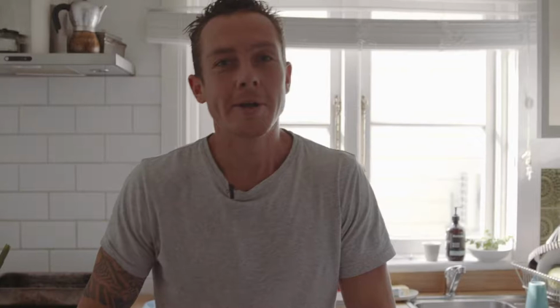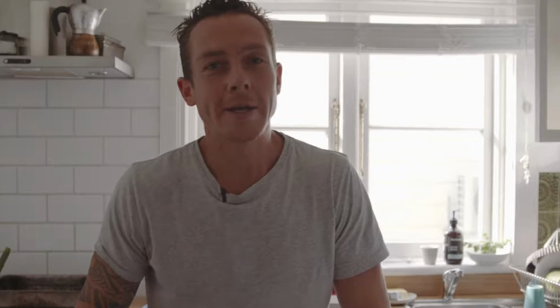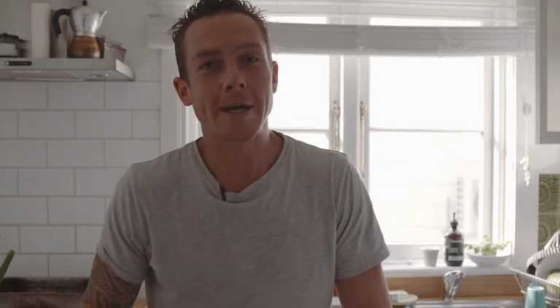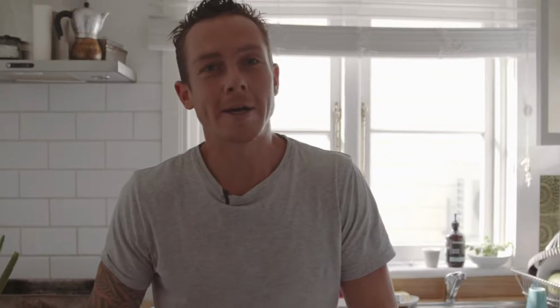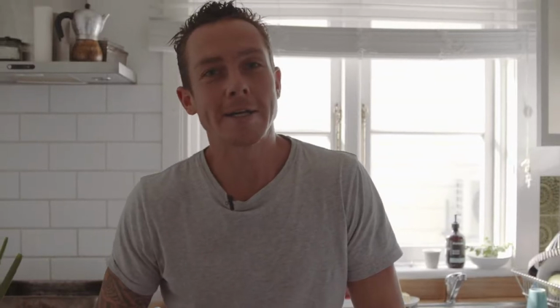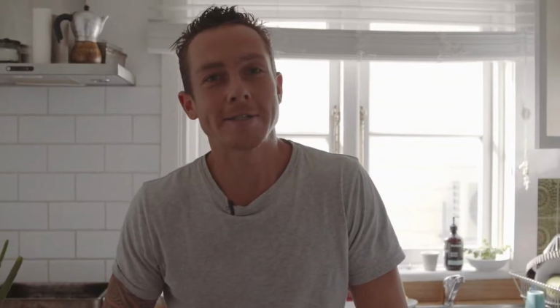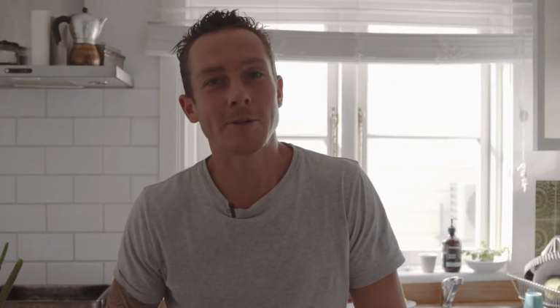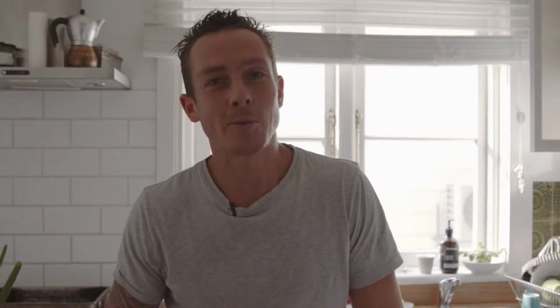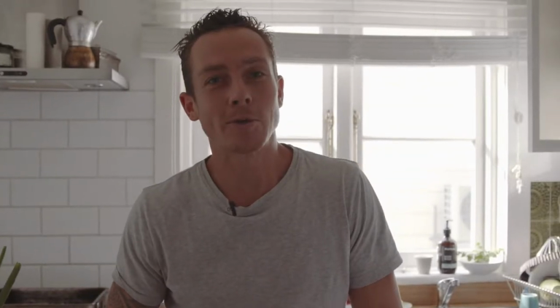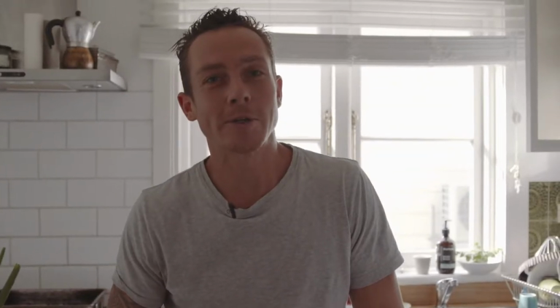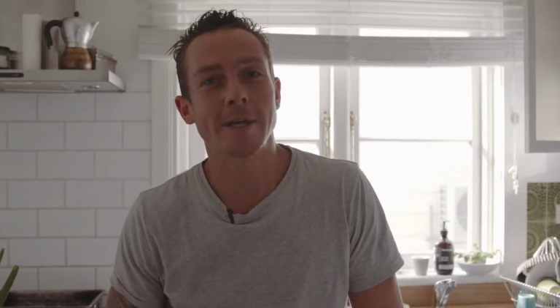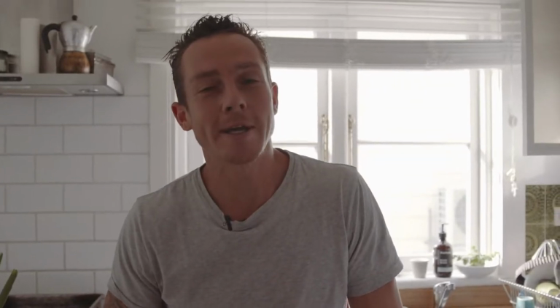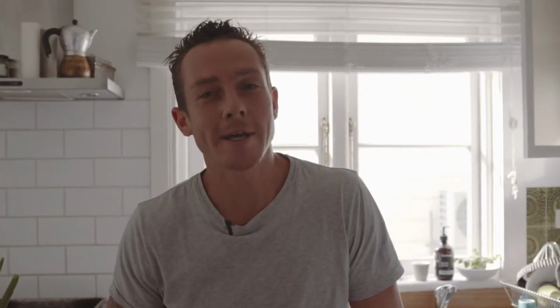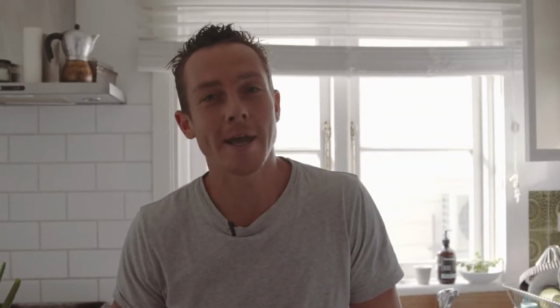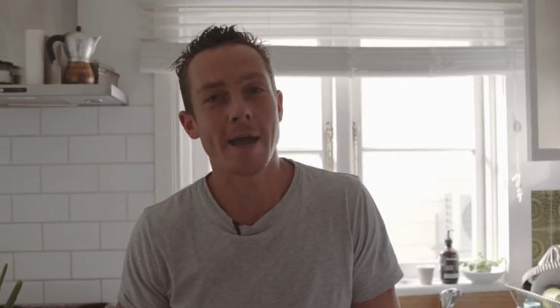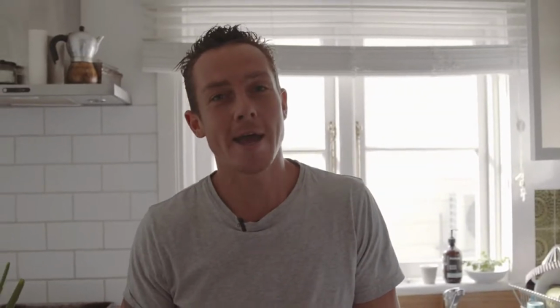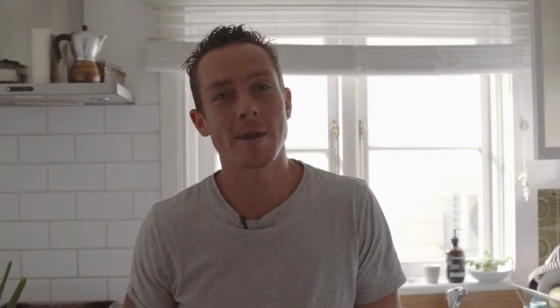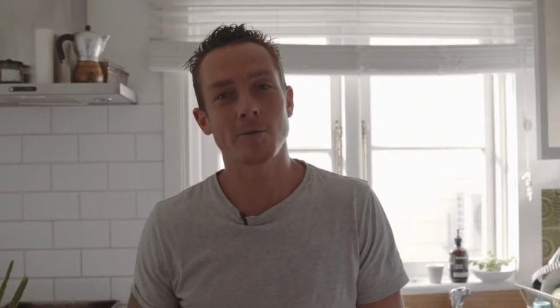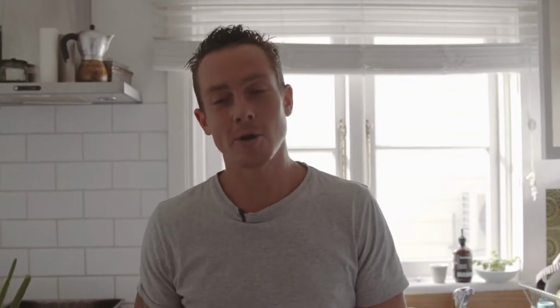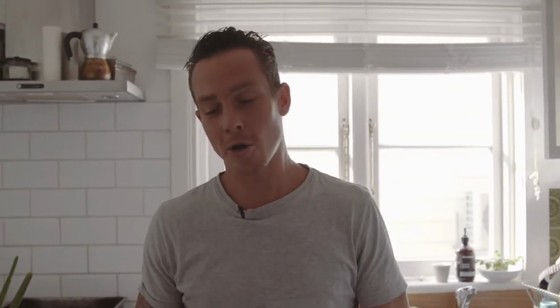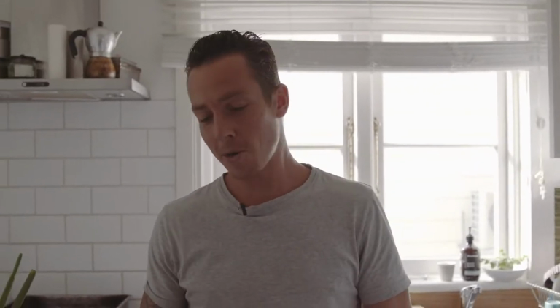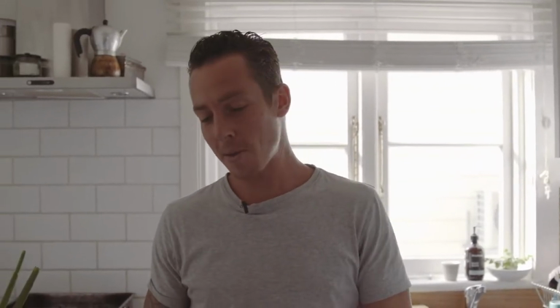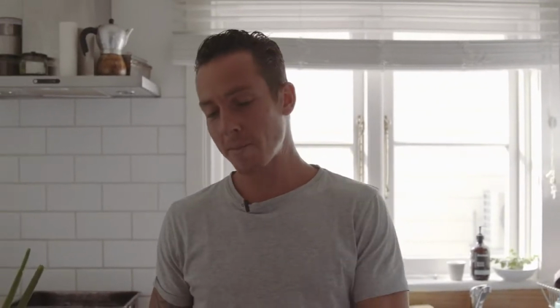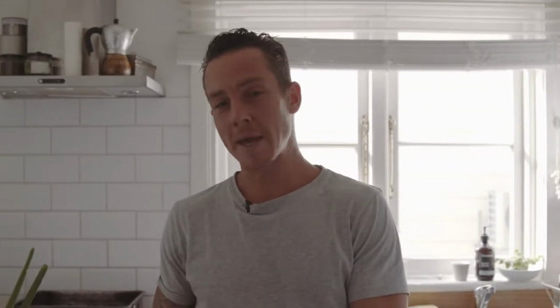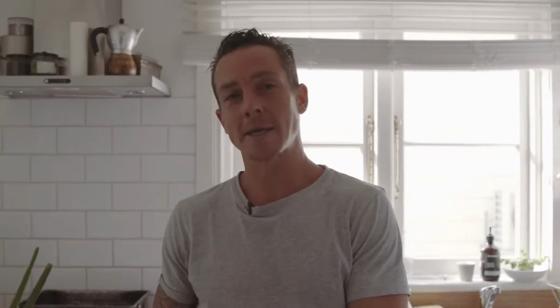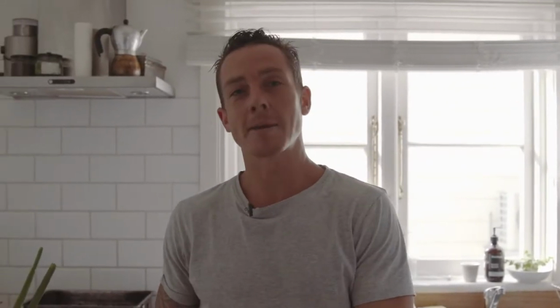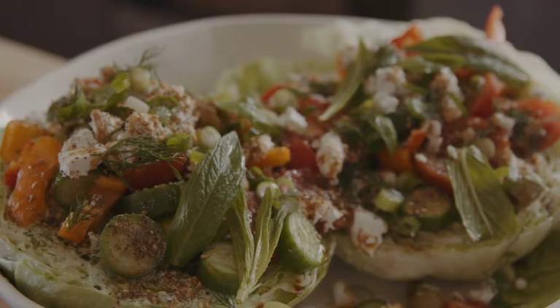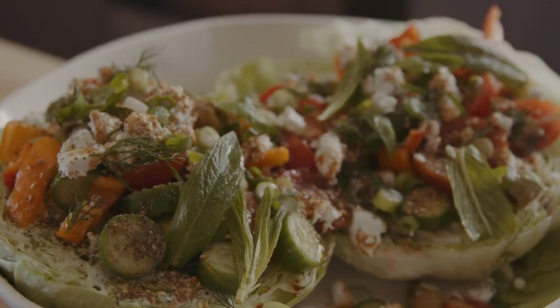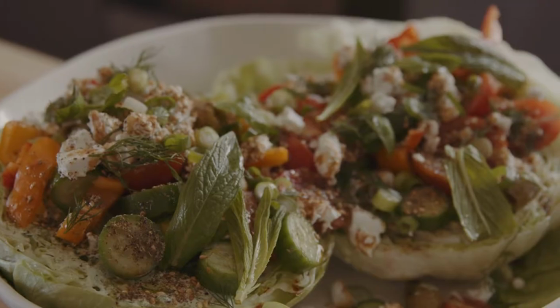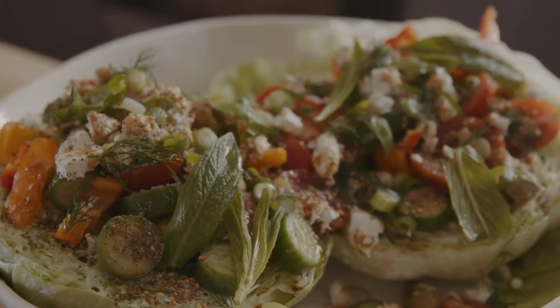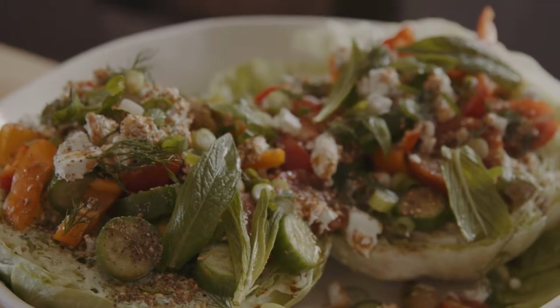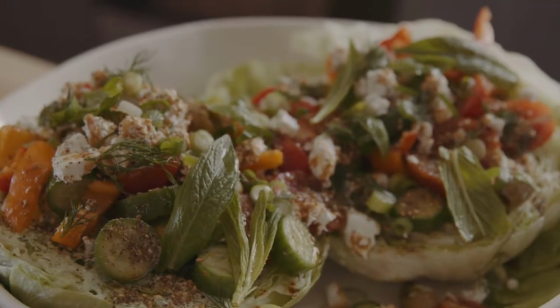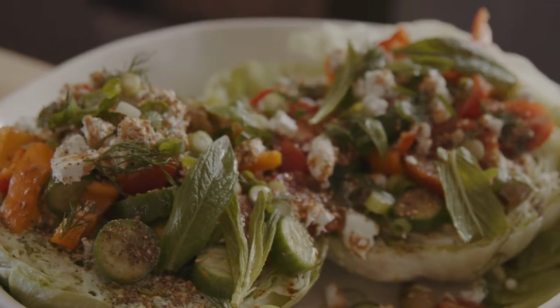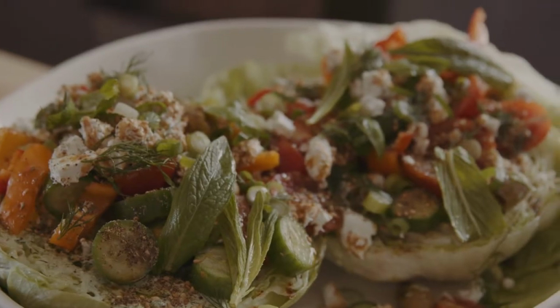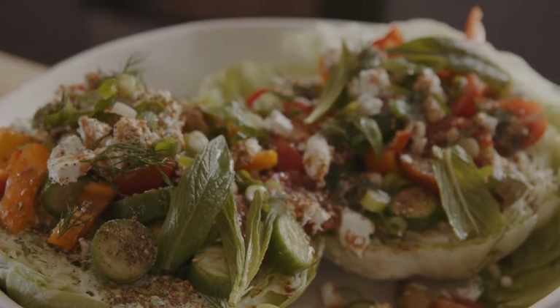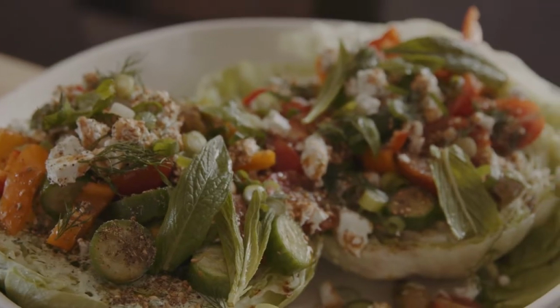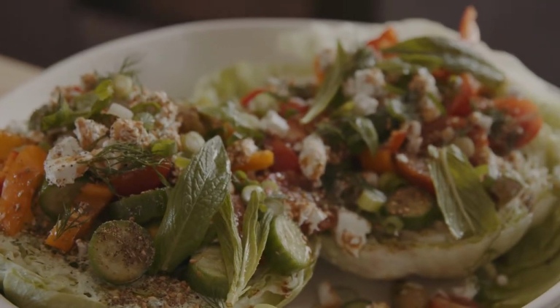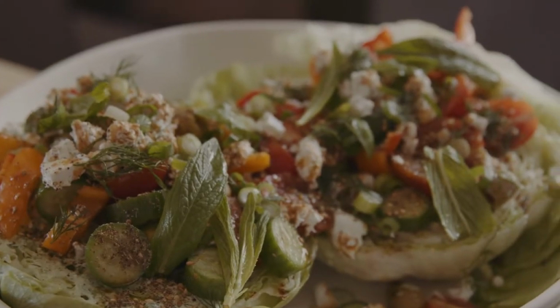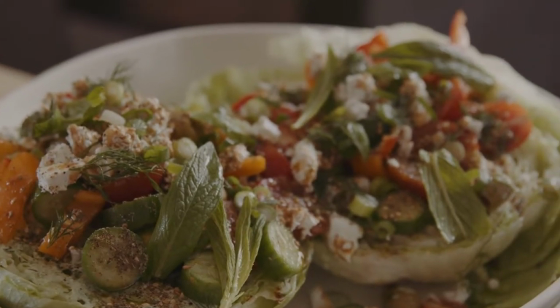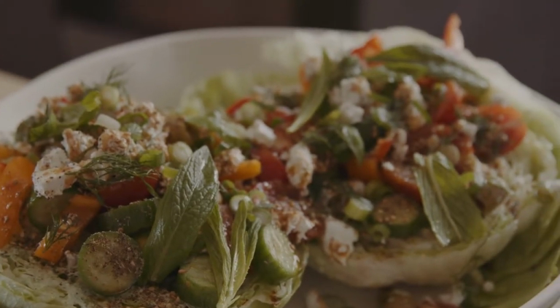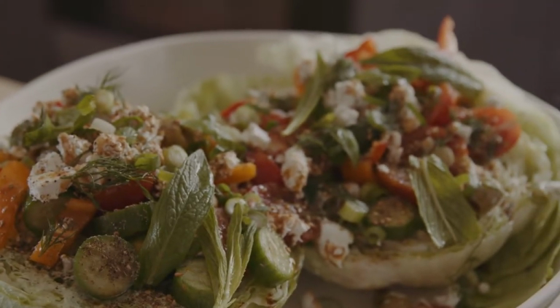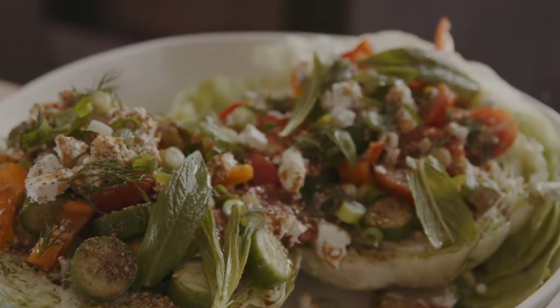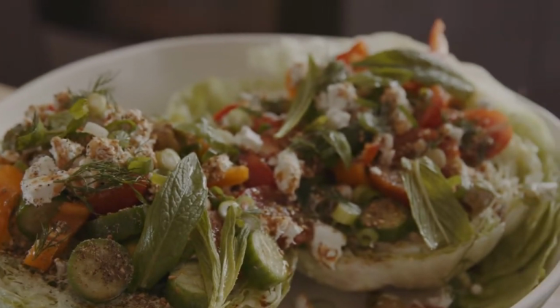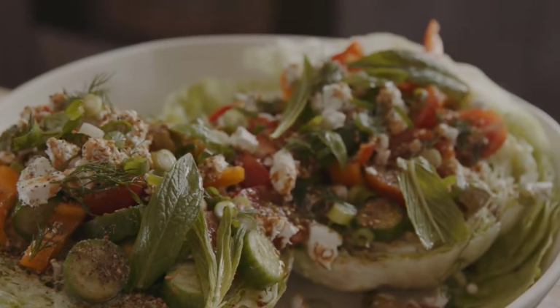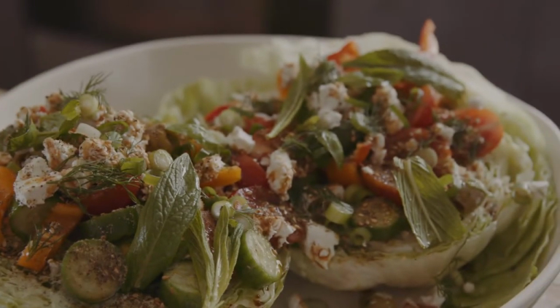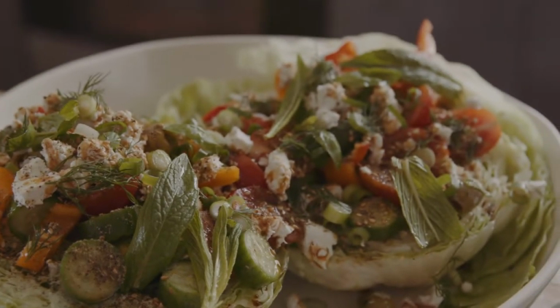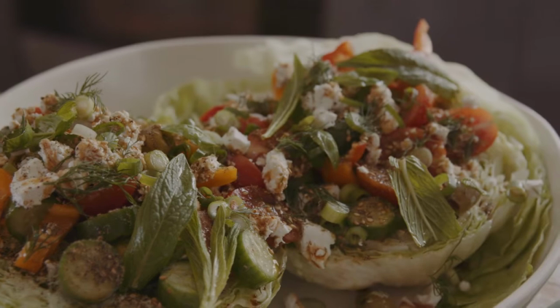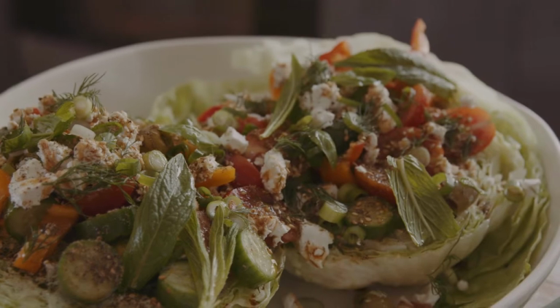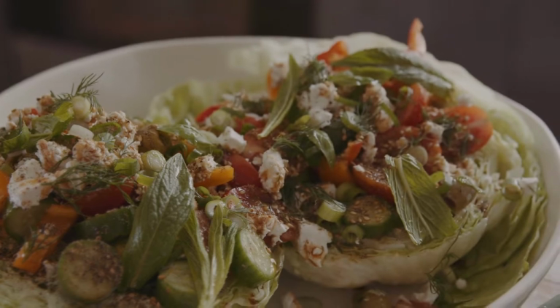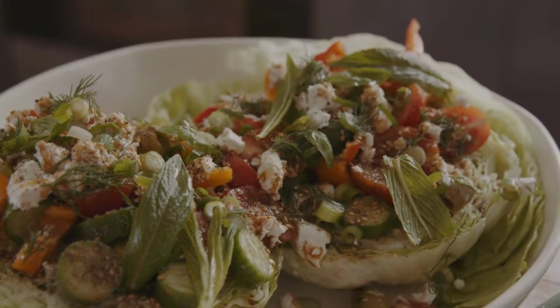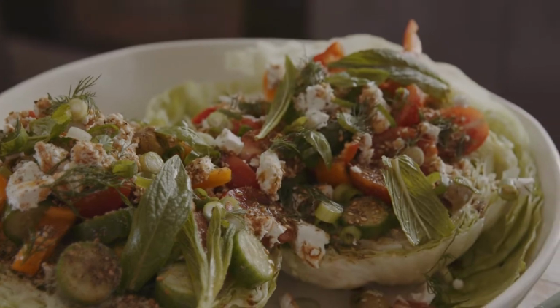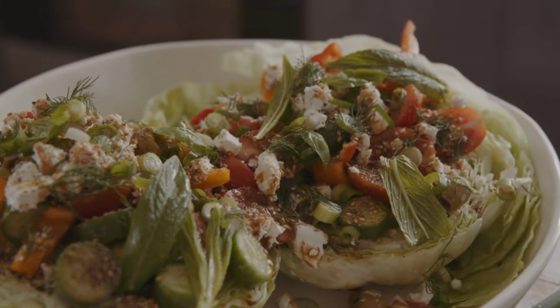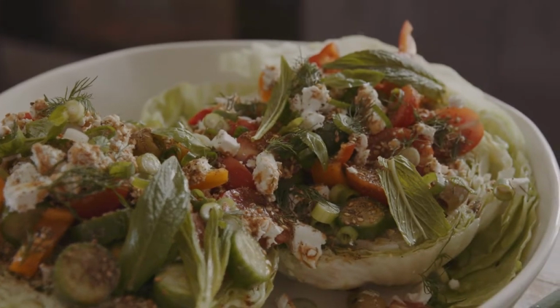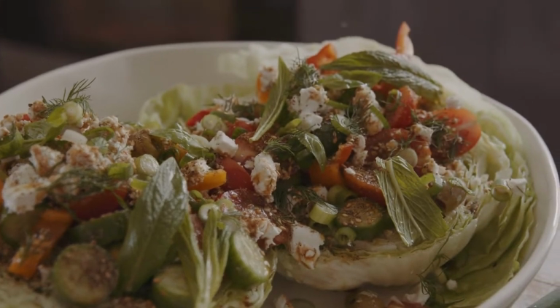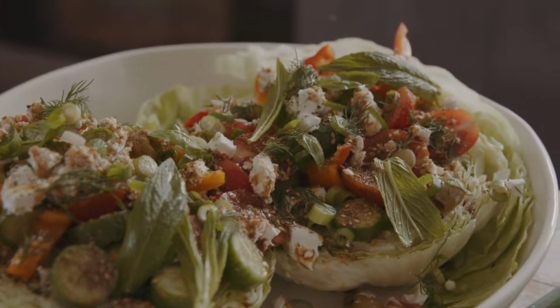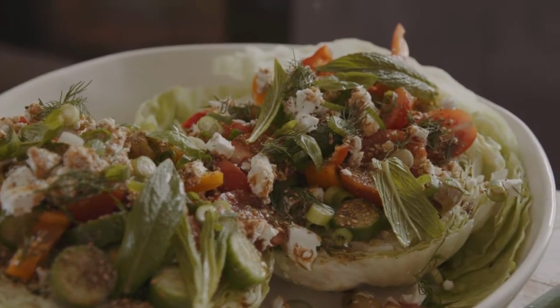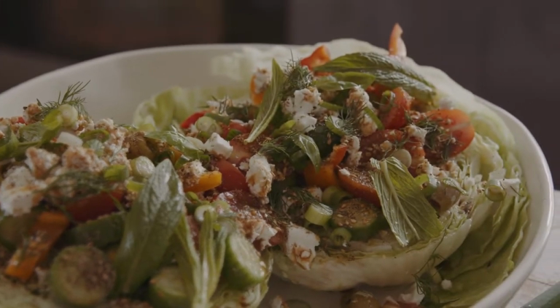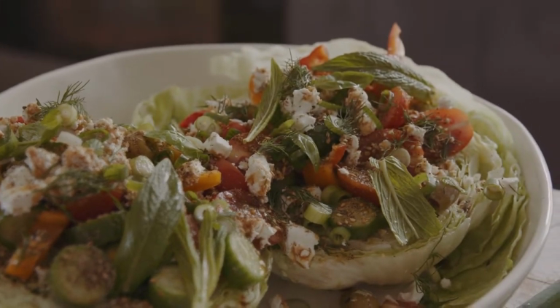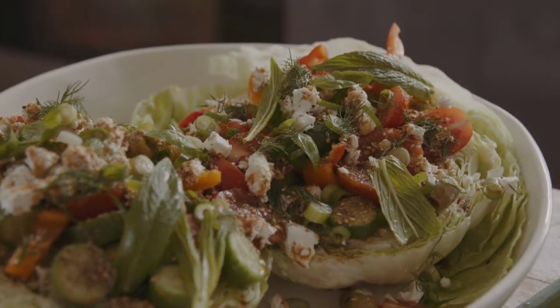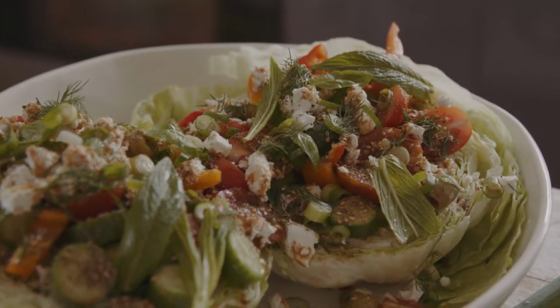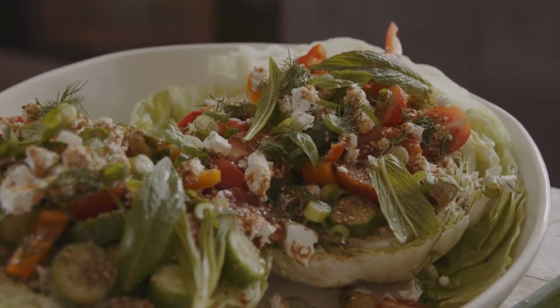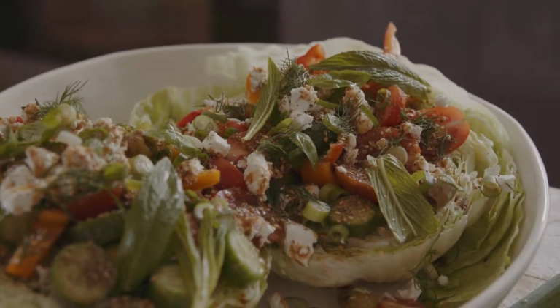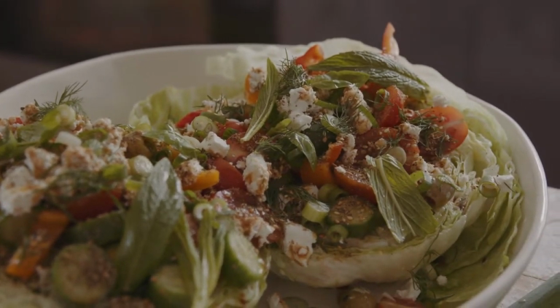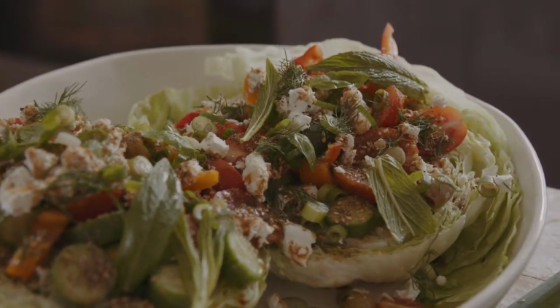G'day guys, Tom Moulton here, and we're at home making my Big Greek Iceberg Salad. It's good vibes with OzHarvest.